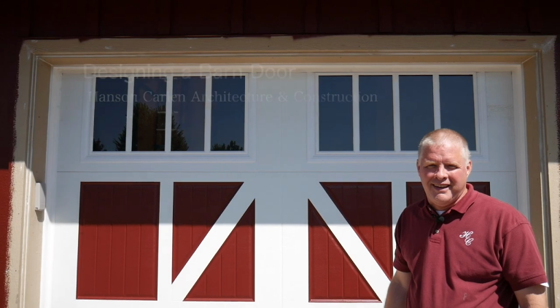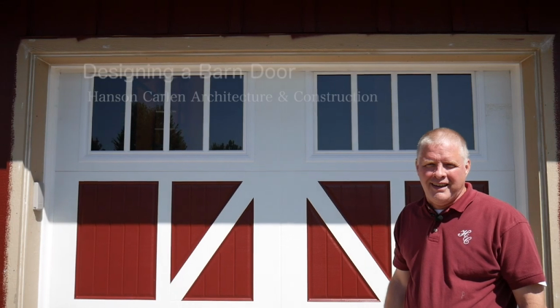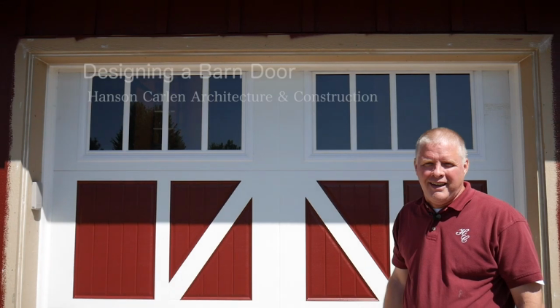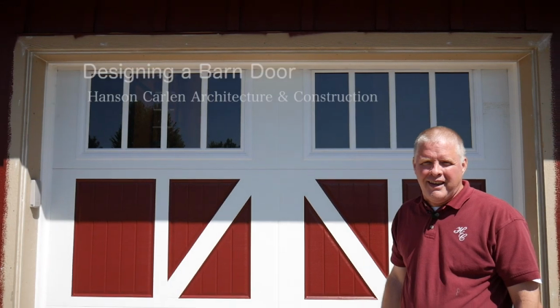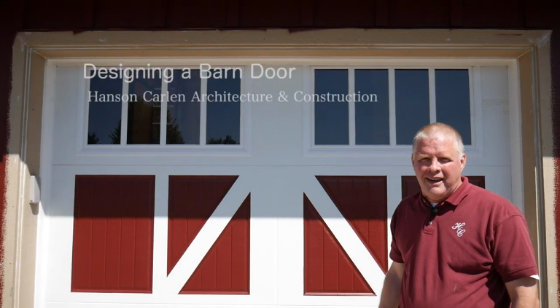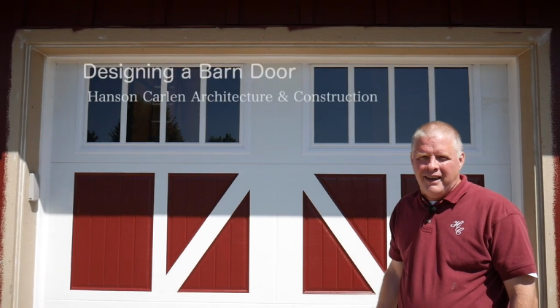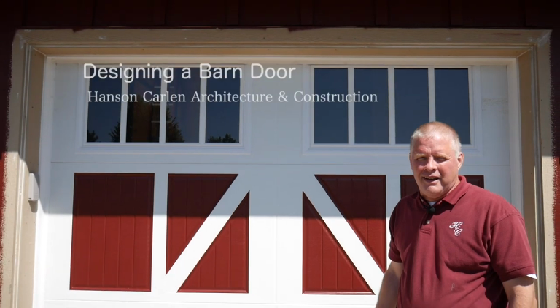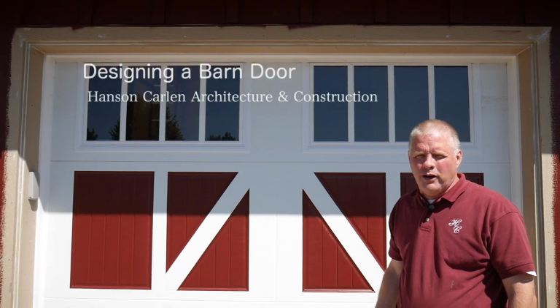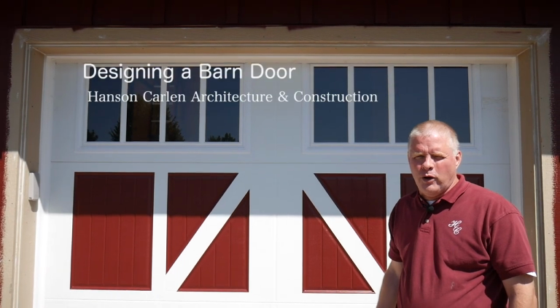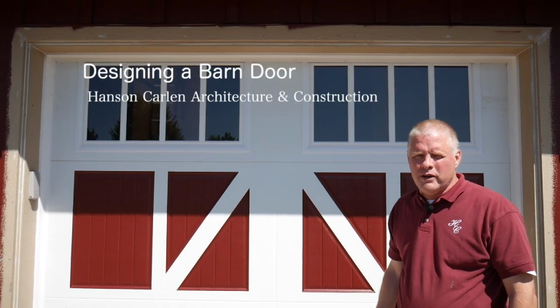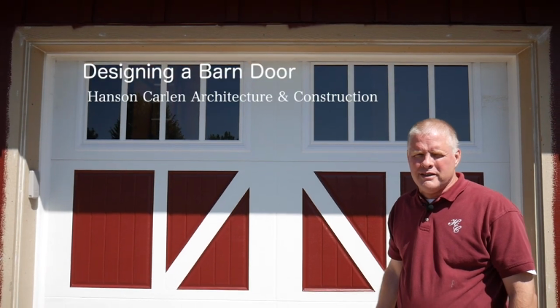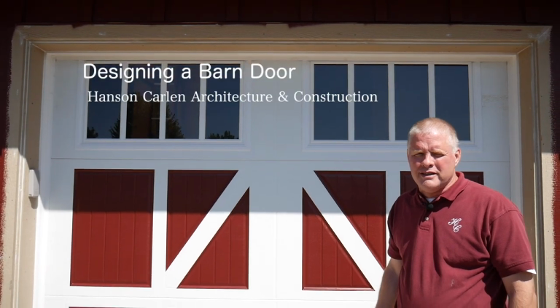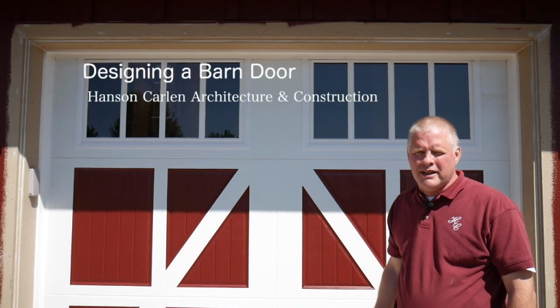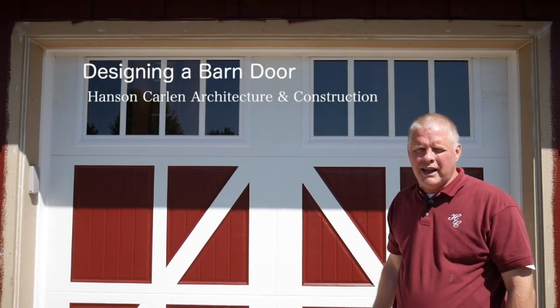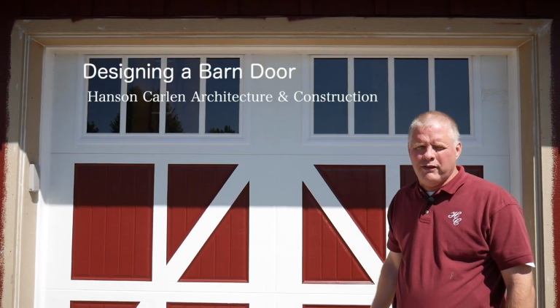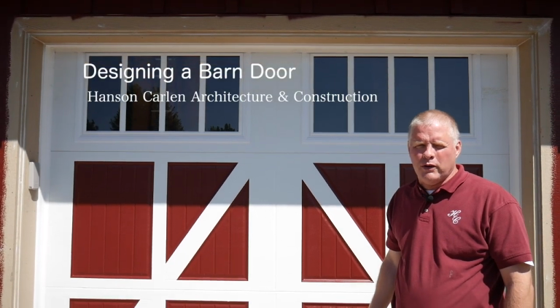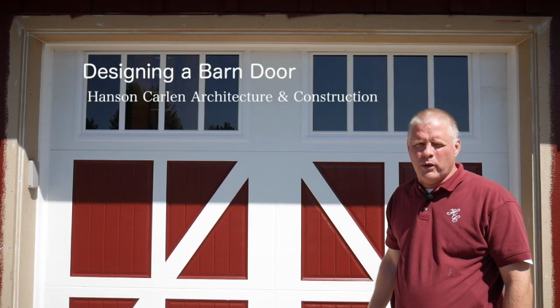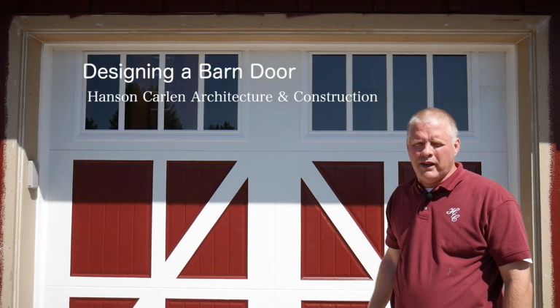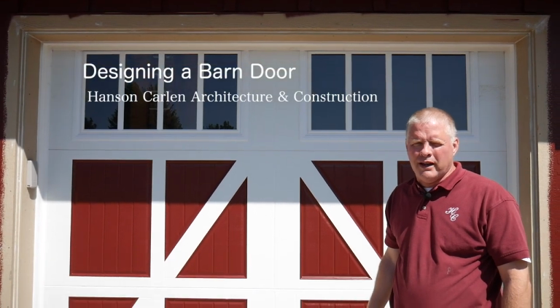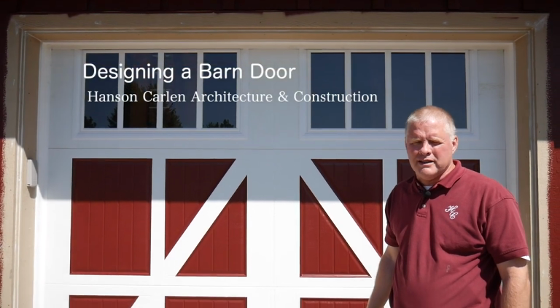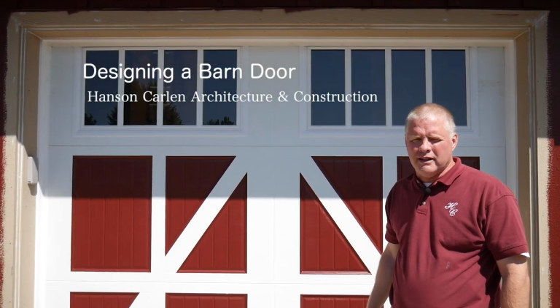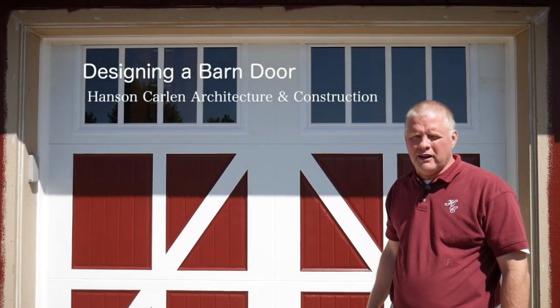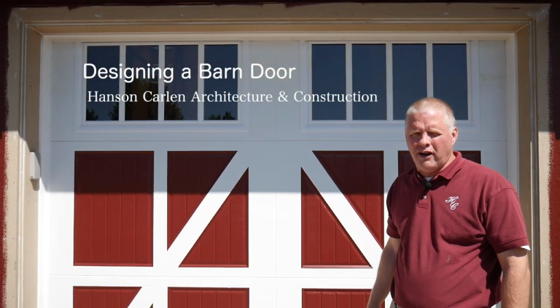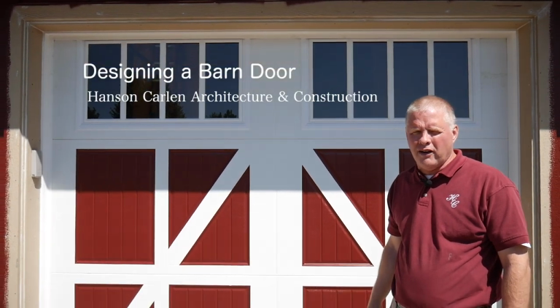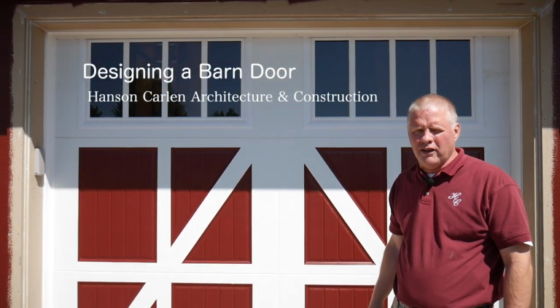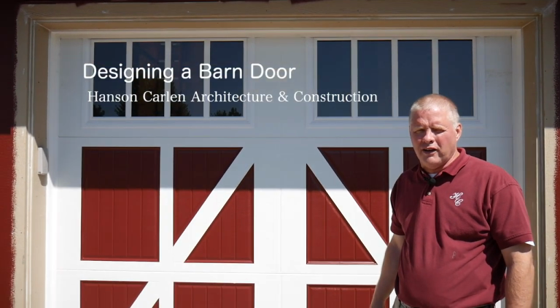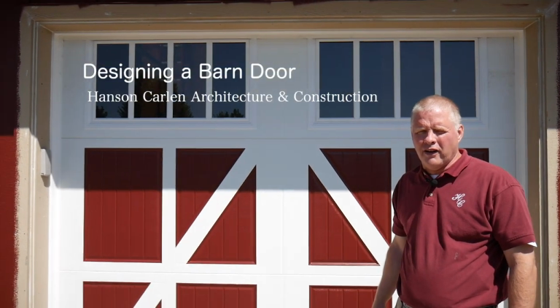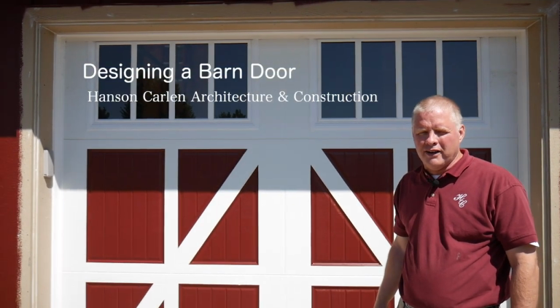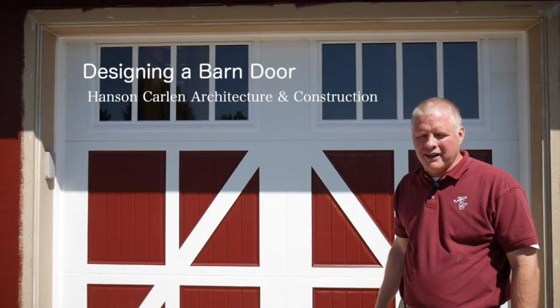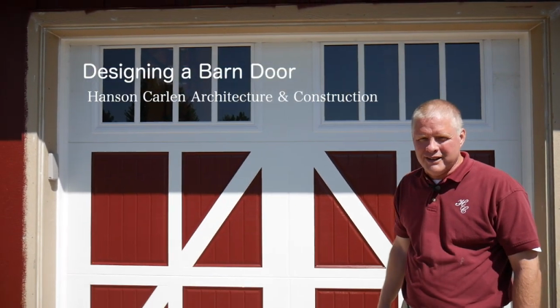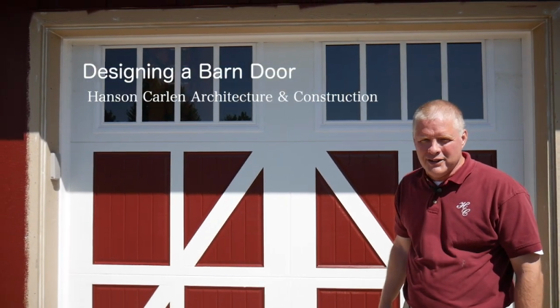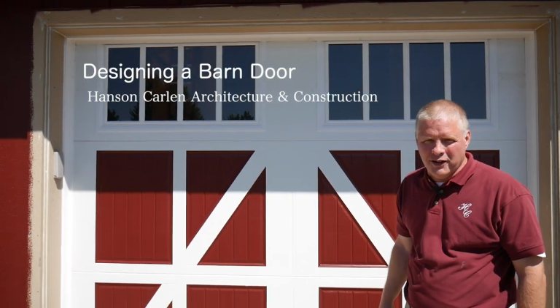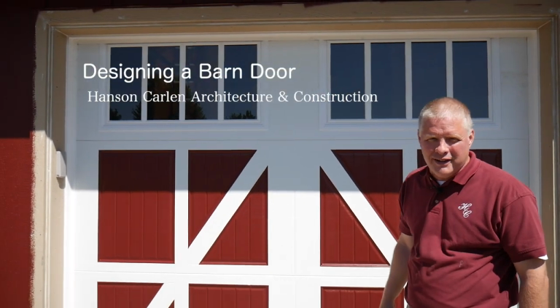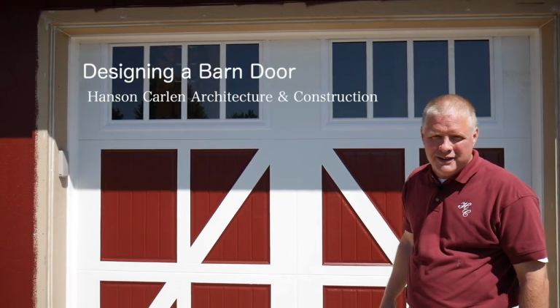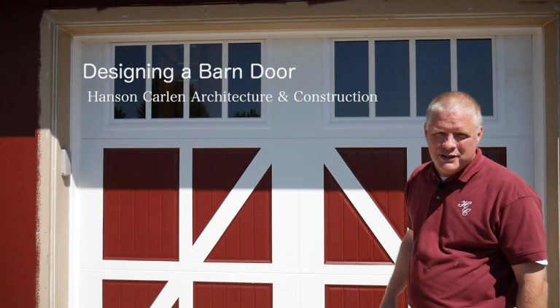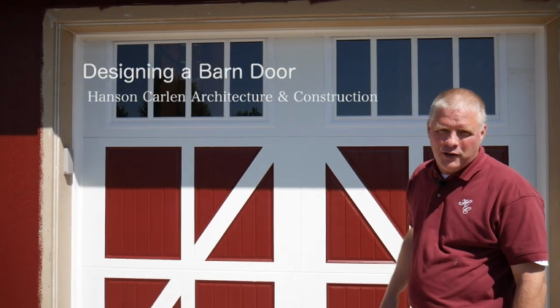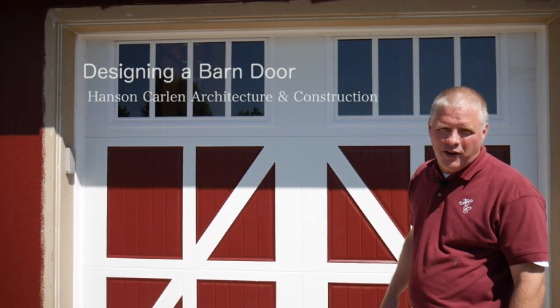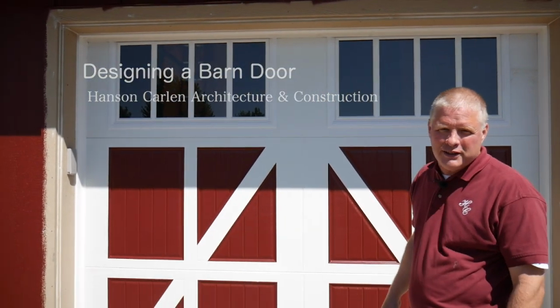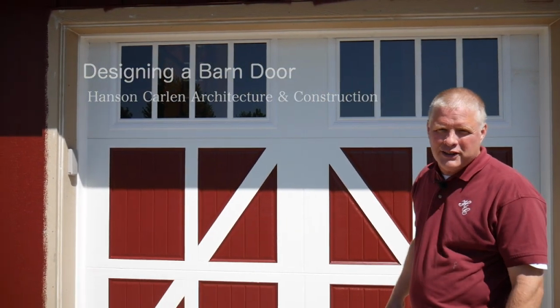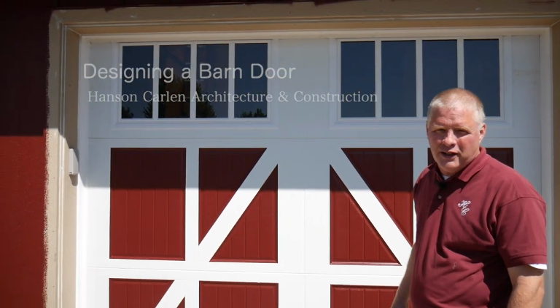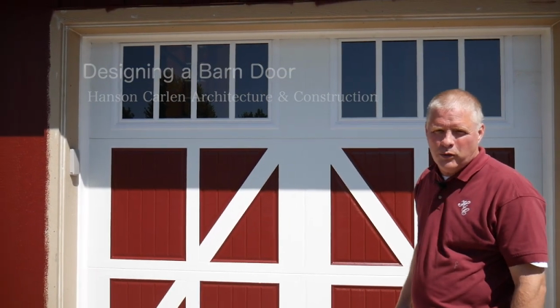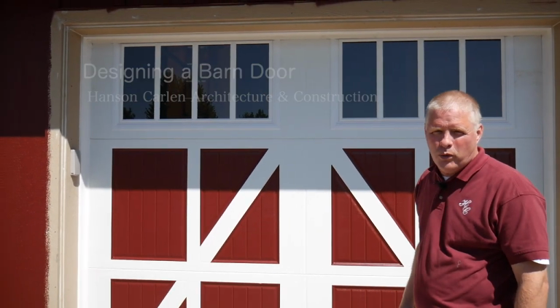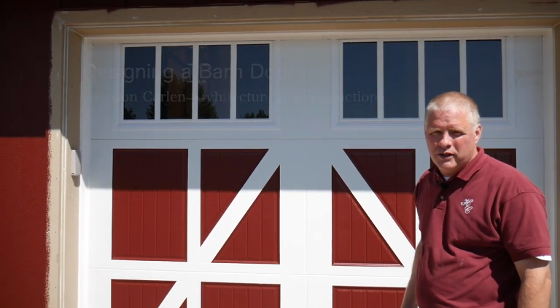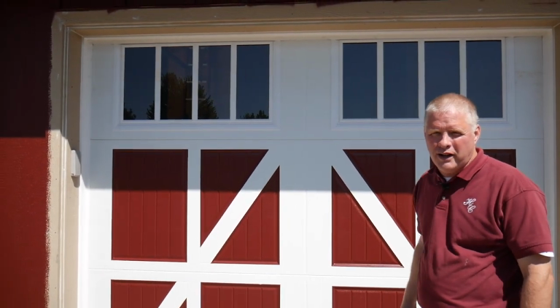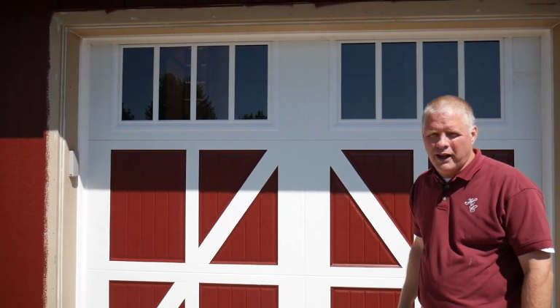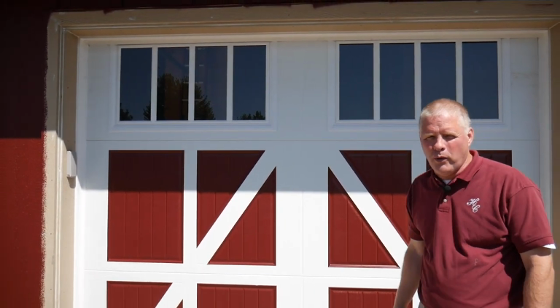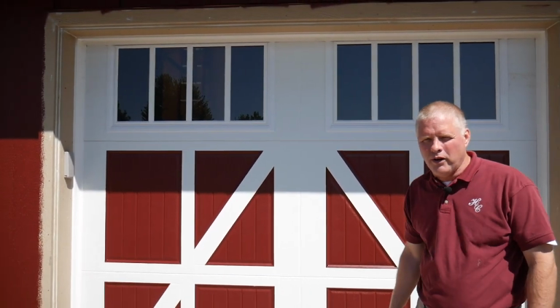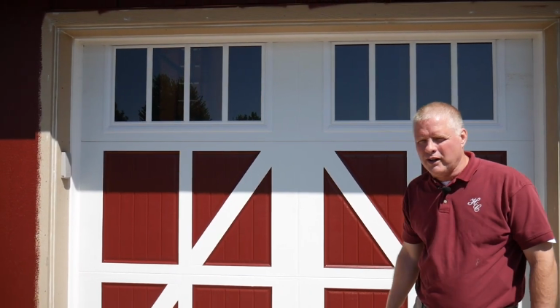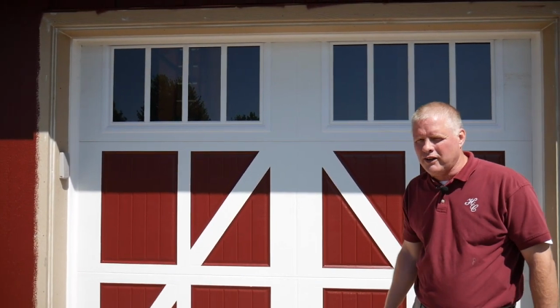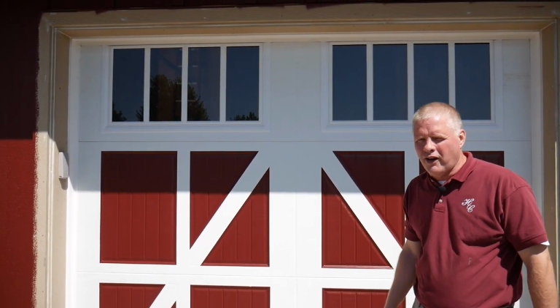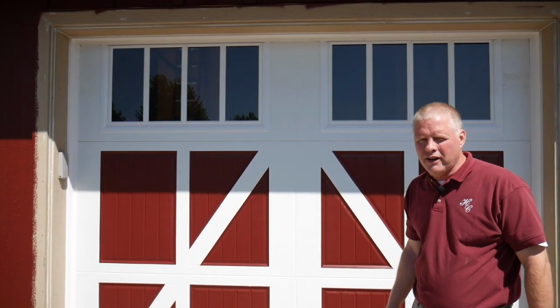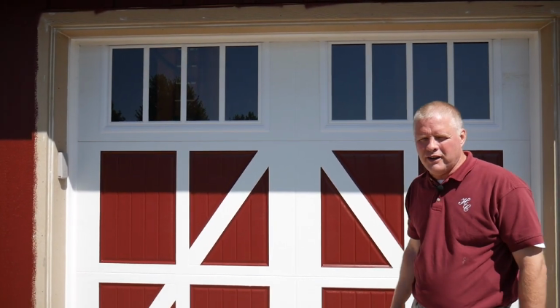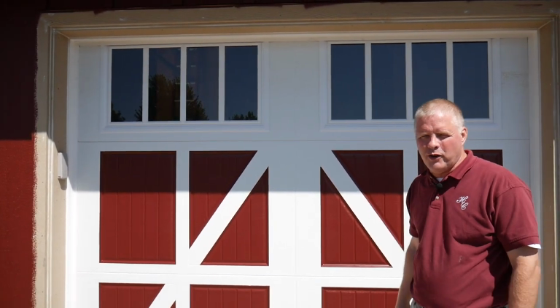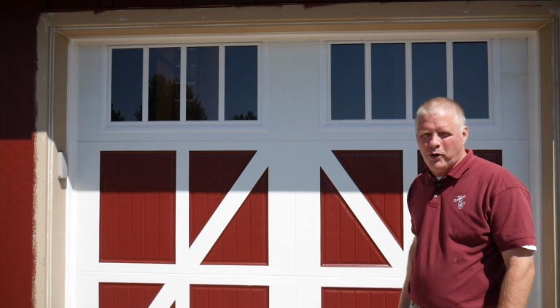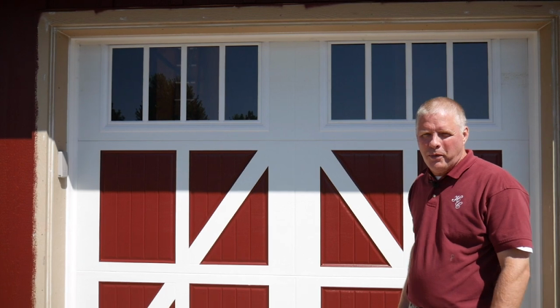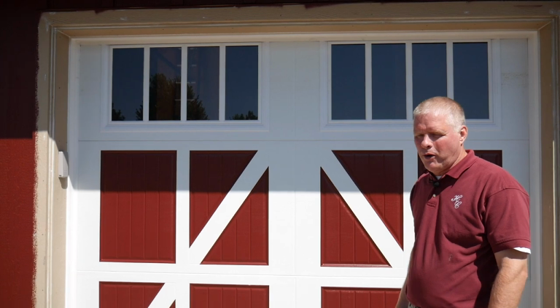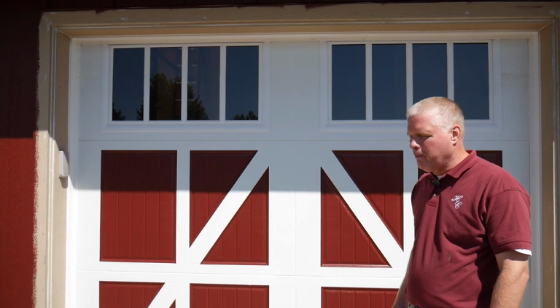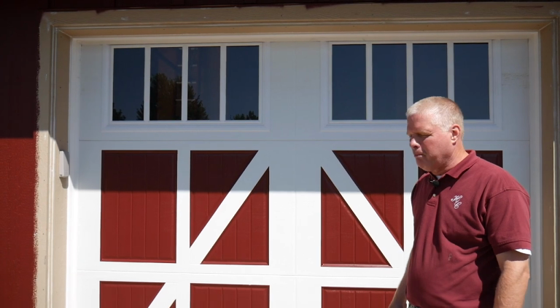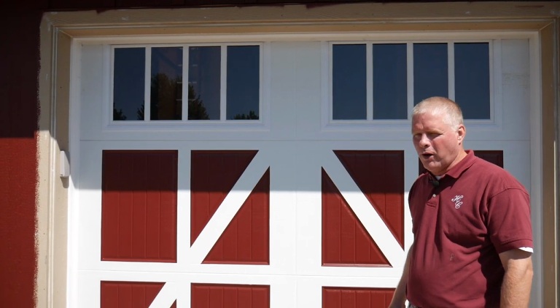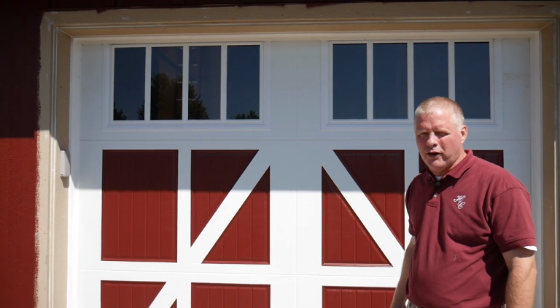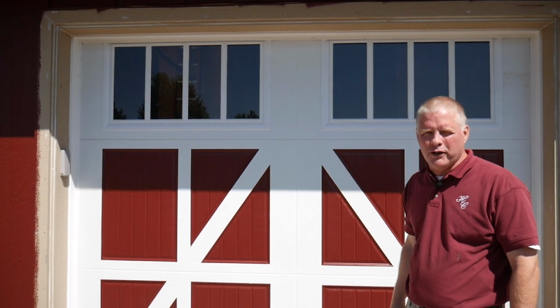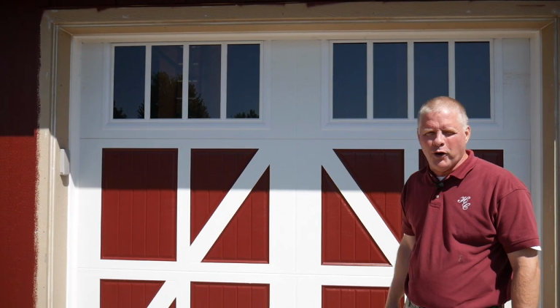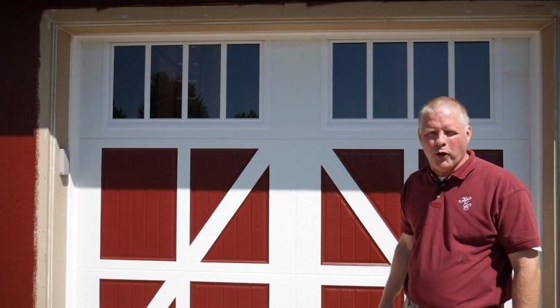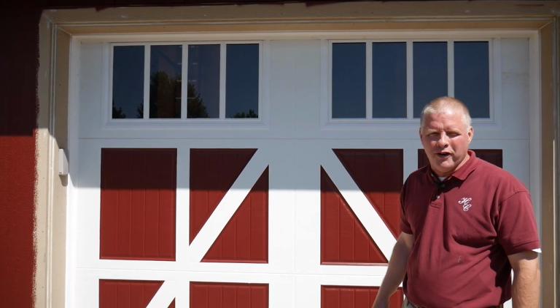Hello, this is David with Hanson Carlin Architecture and Construction. Today we're going to talk to you about barn doors.